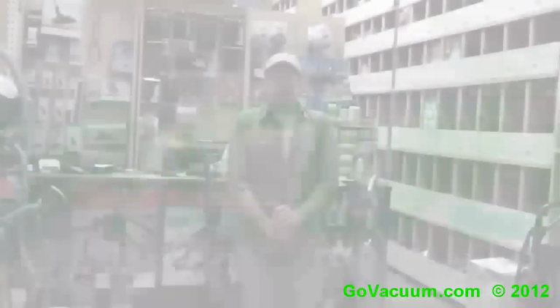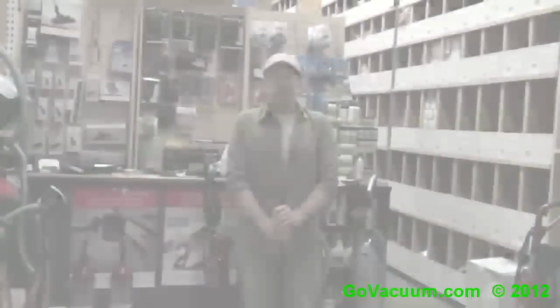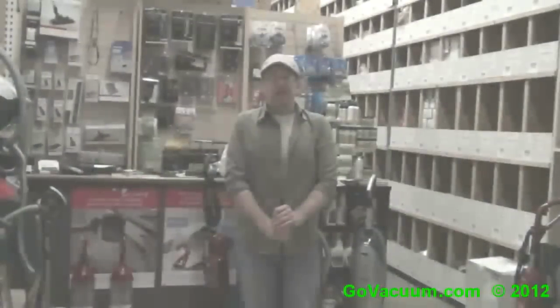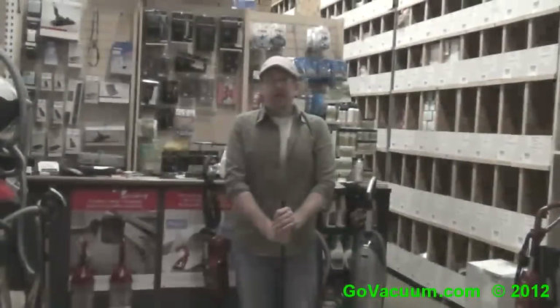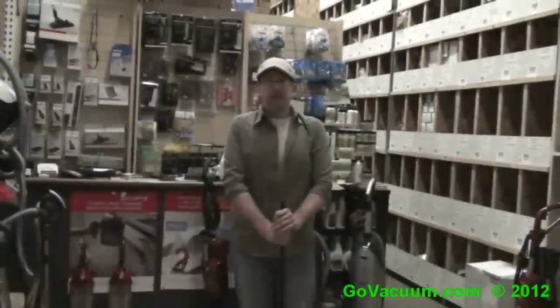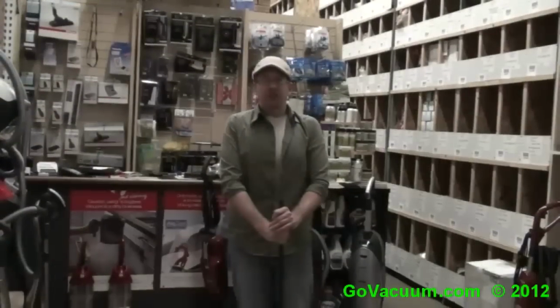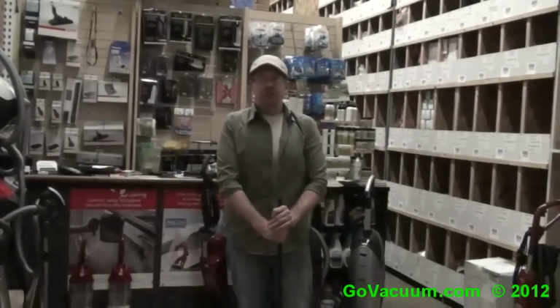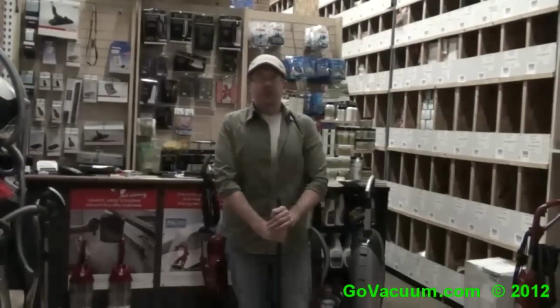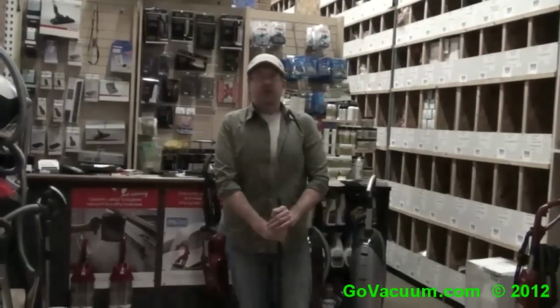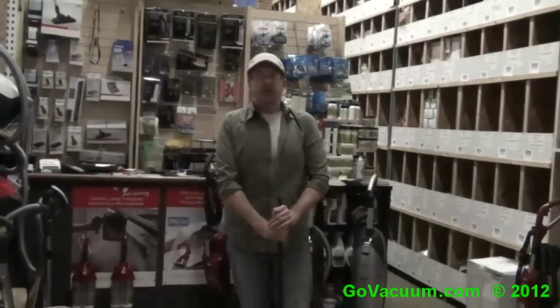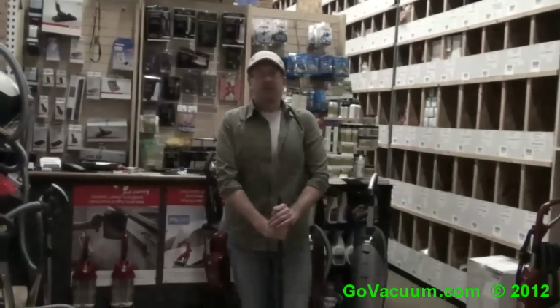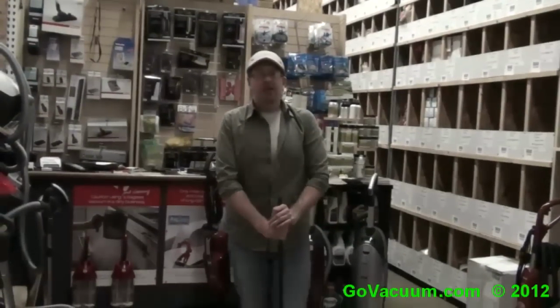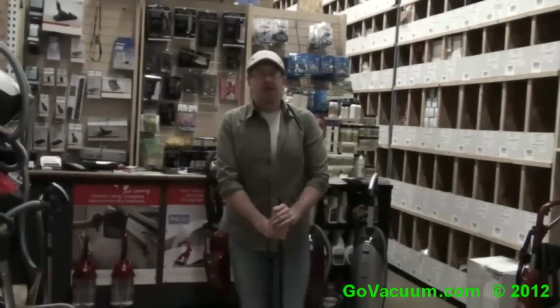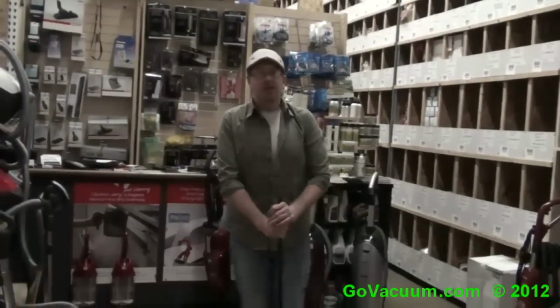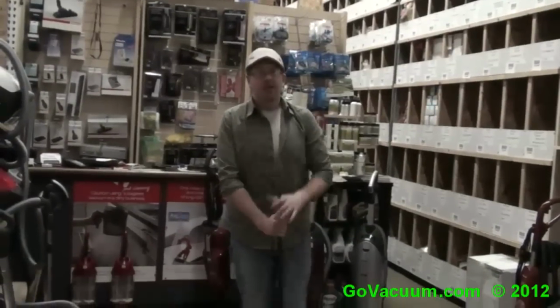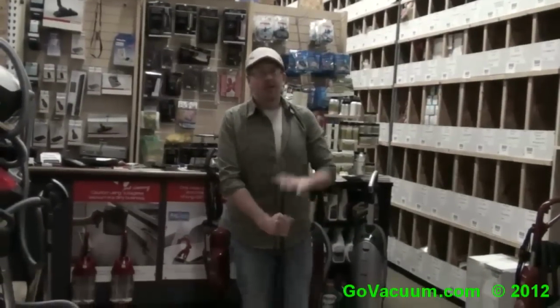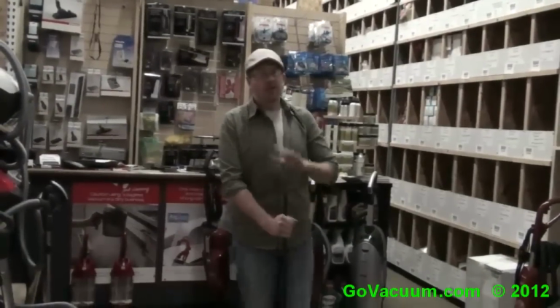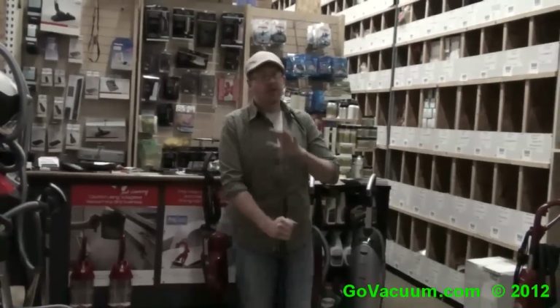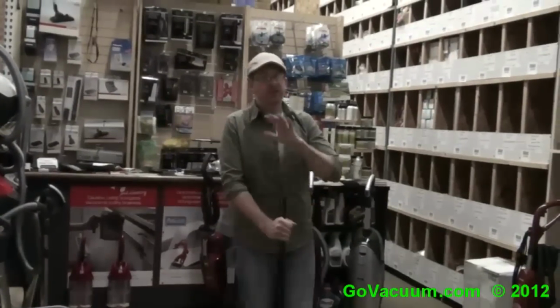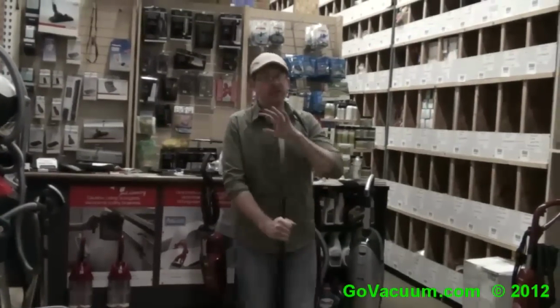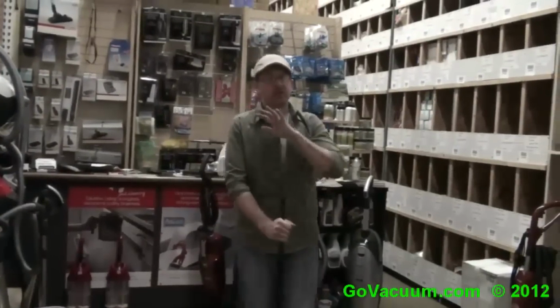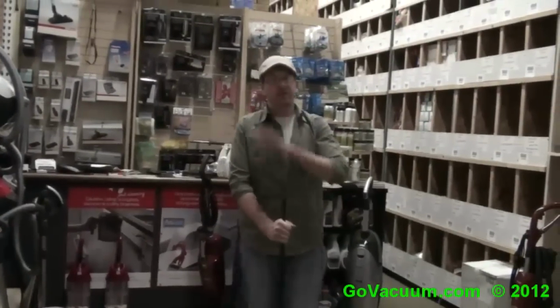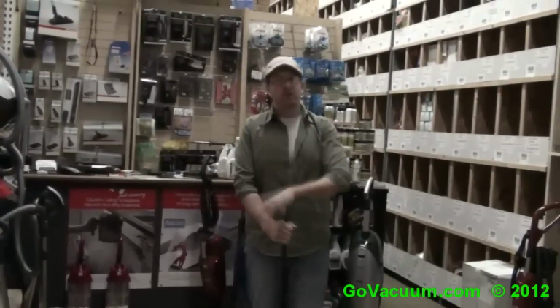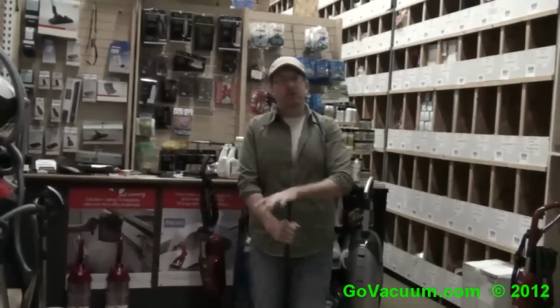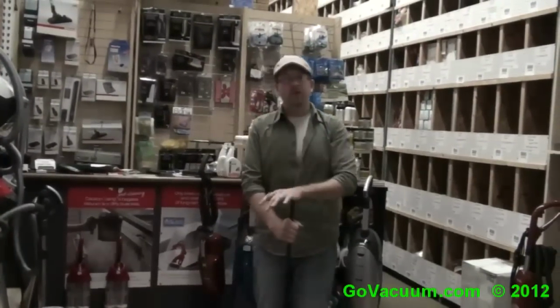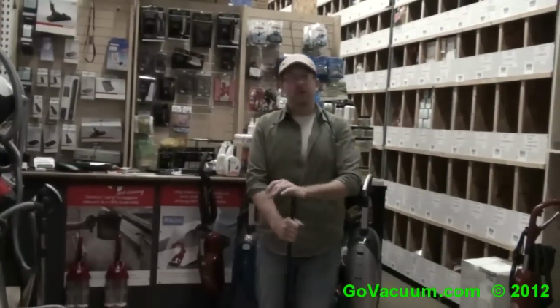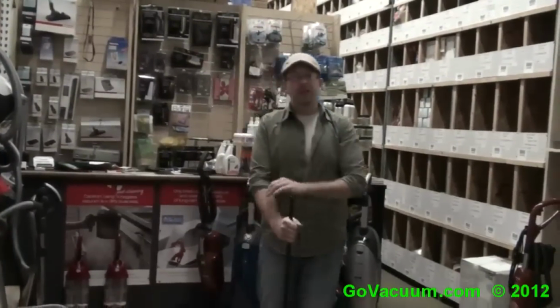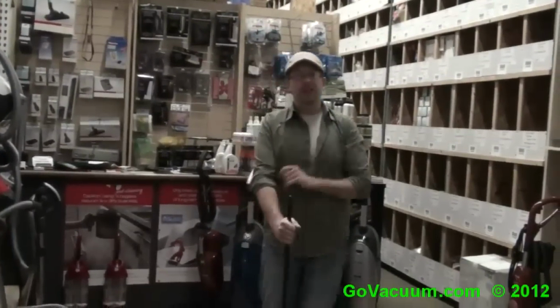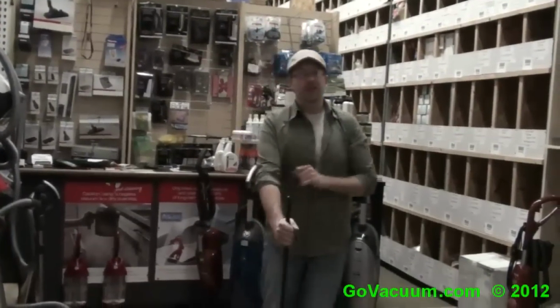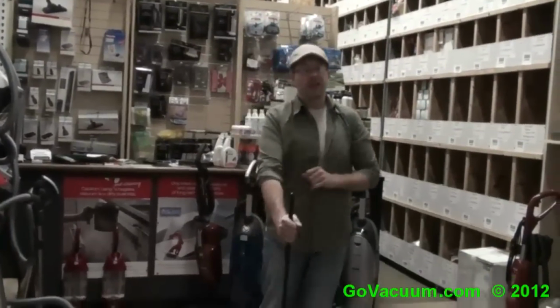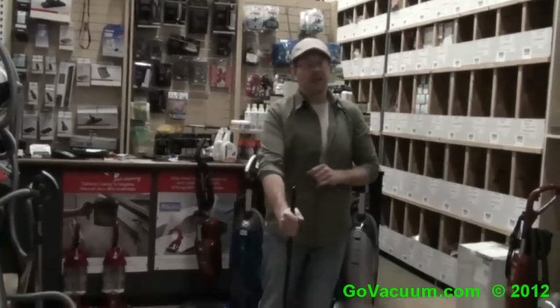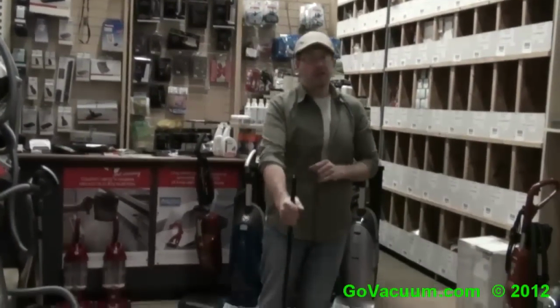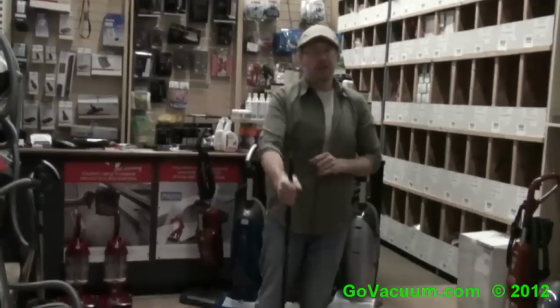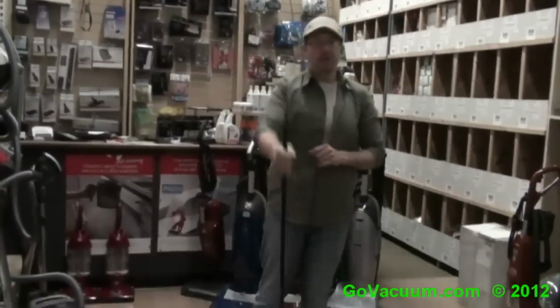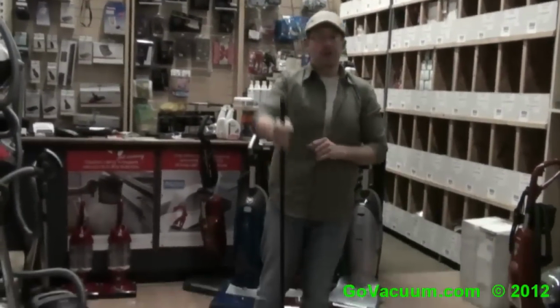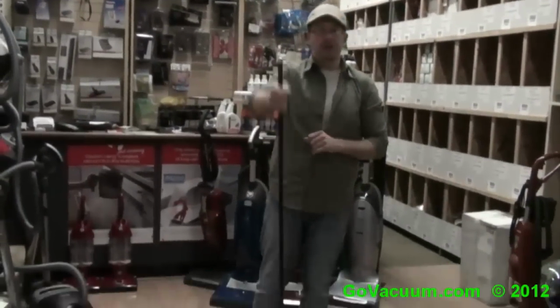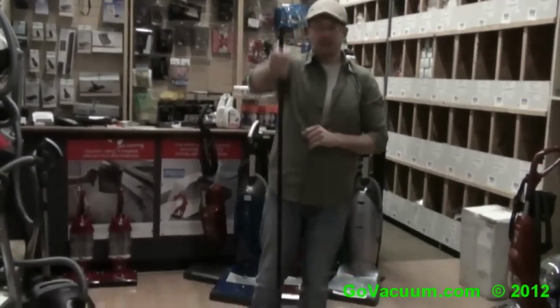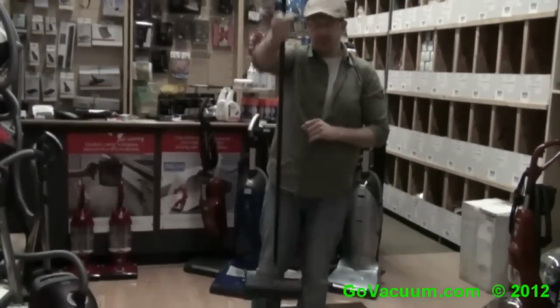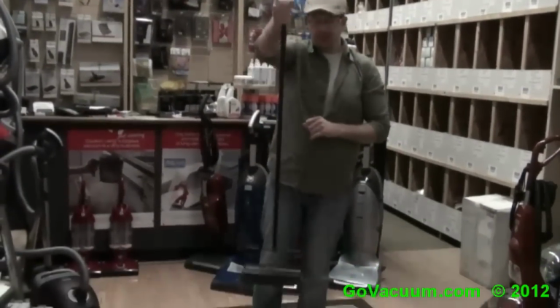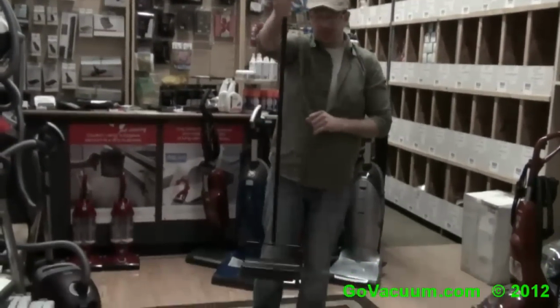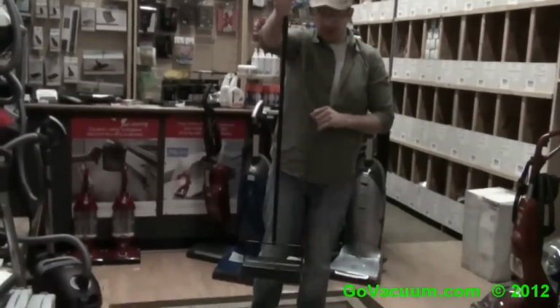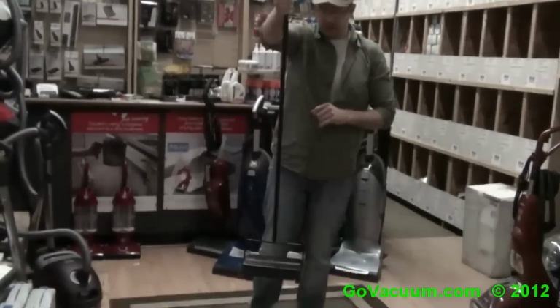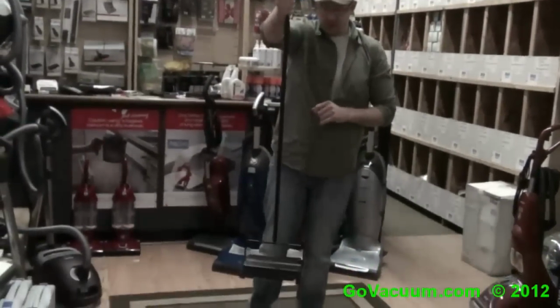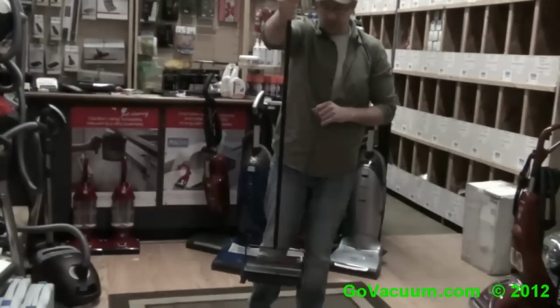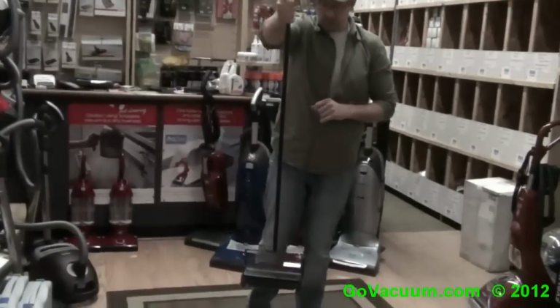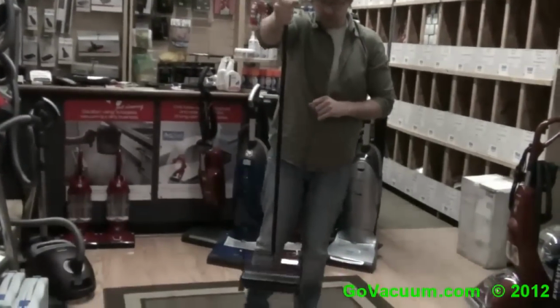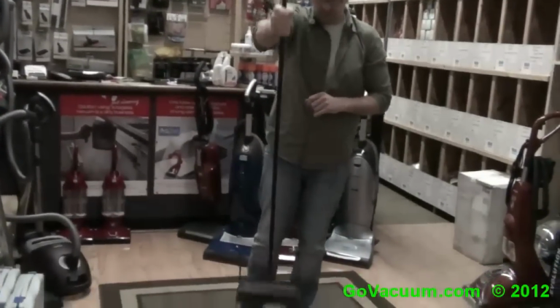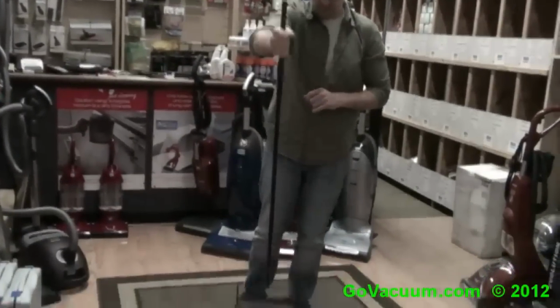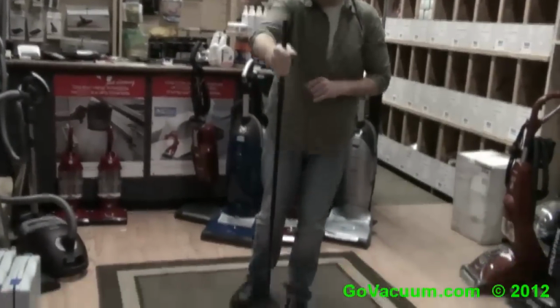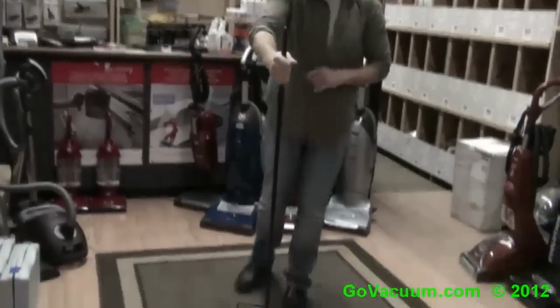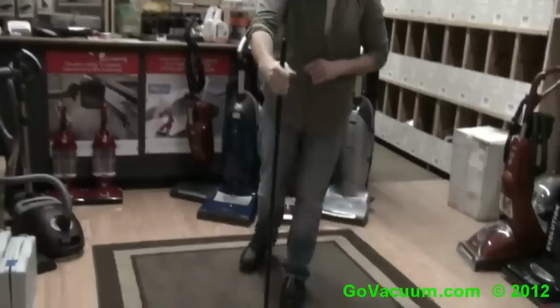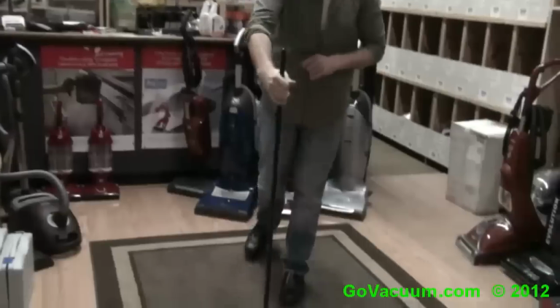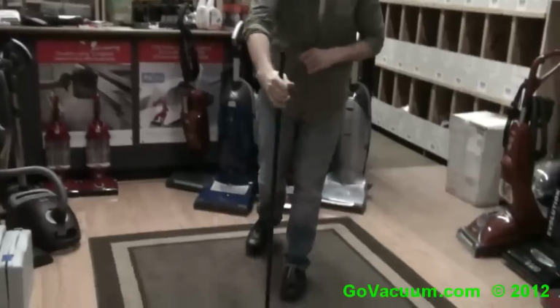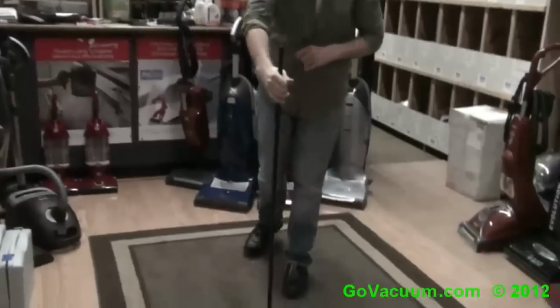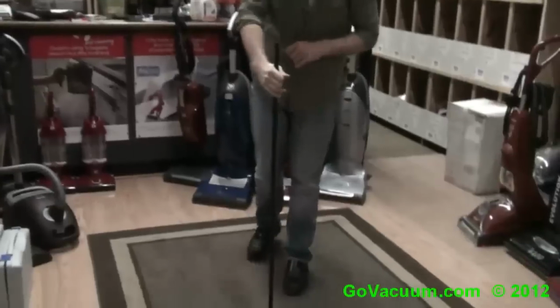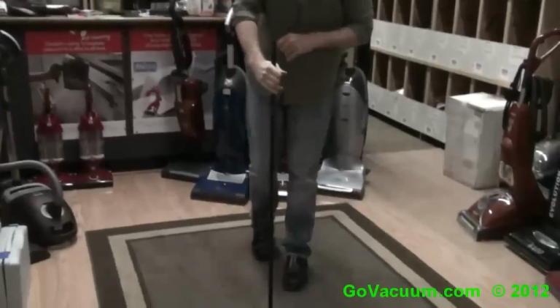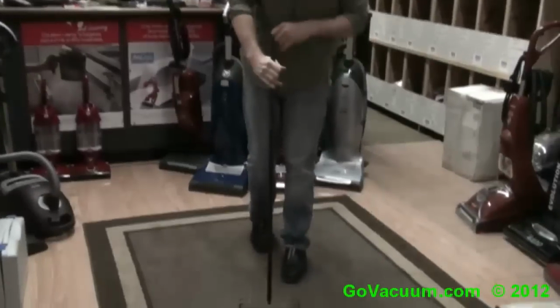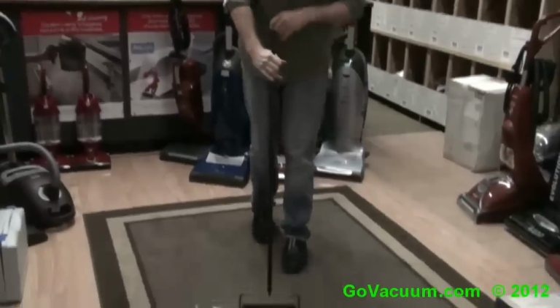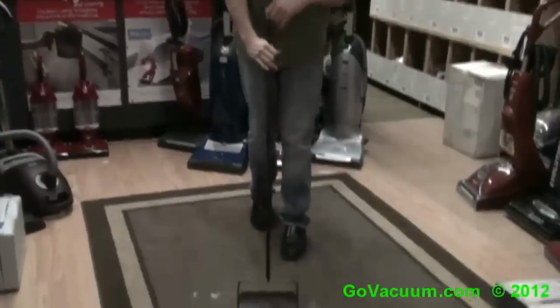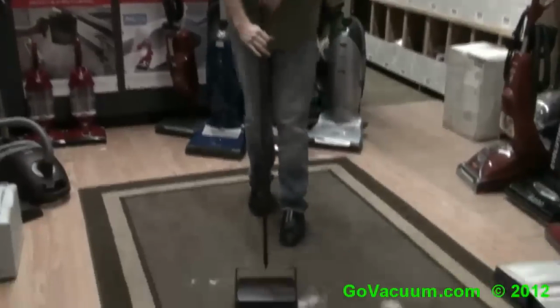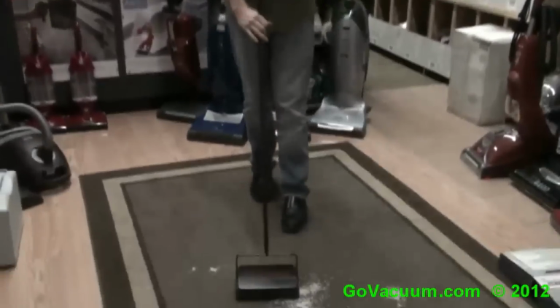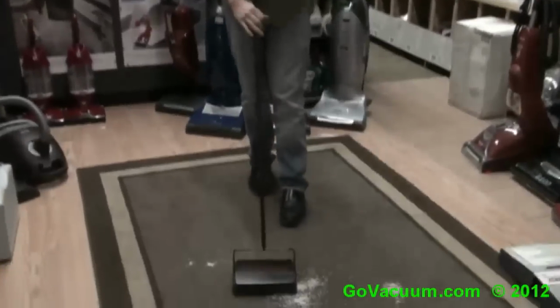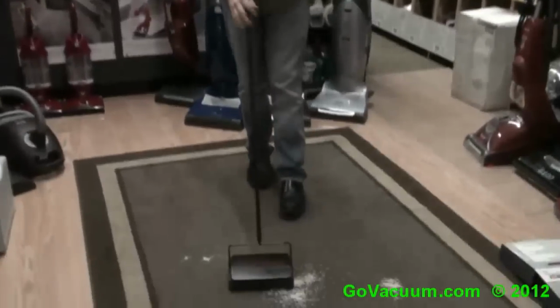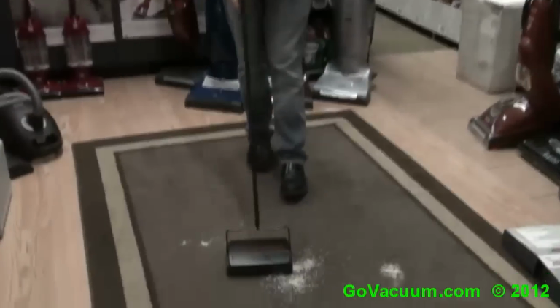Hey, this is Justin with GoVacuum.com and I'm here today with one of our lightest vacuums on the market. It's actually a sweeper. This is the Fuller Brush Workhorse.